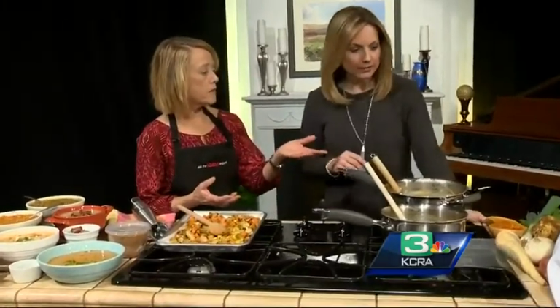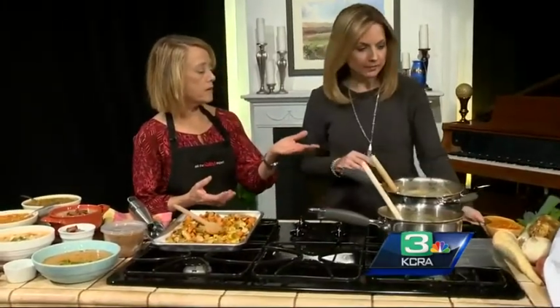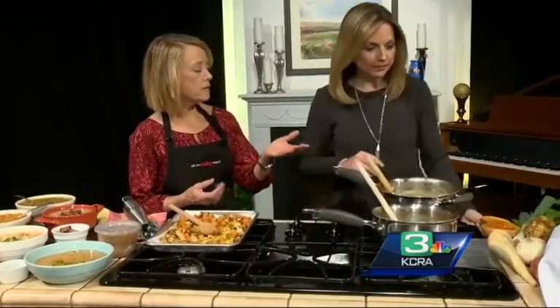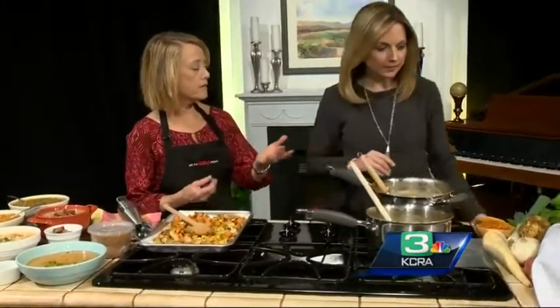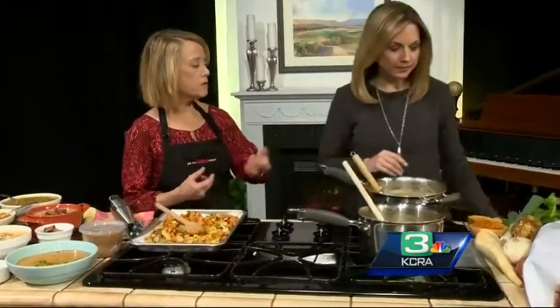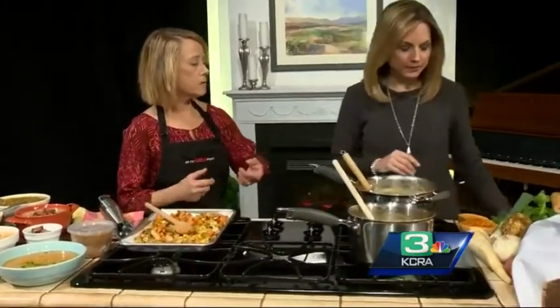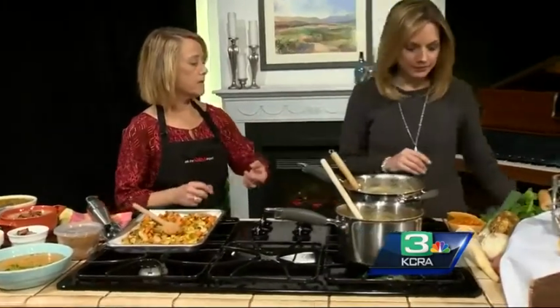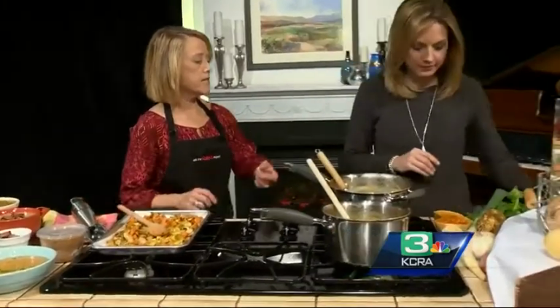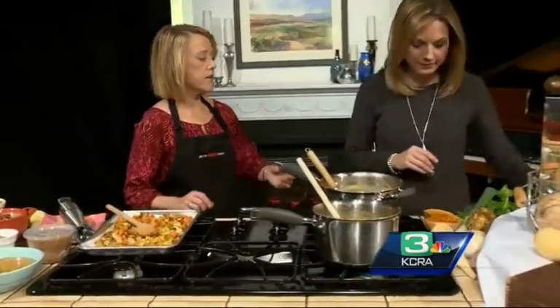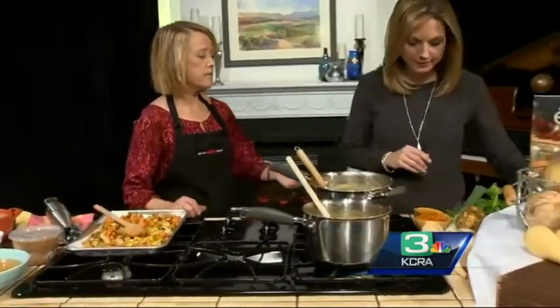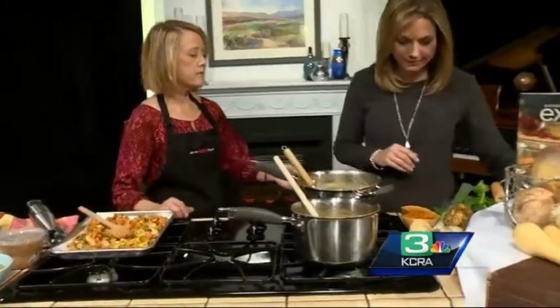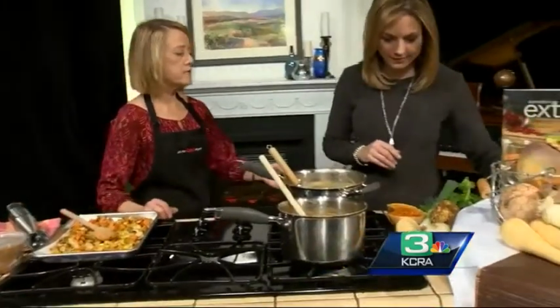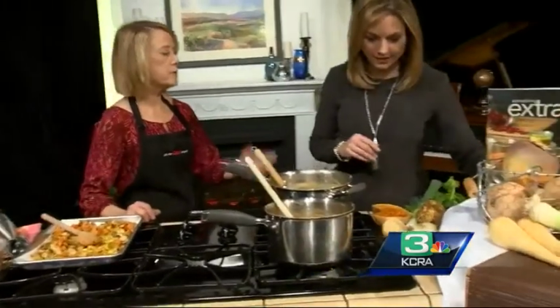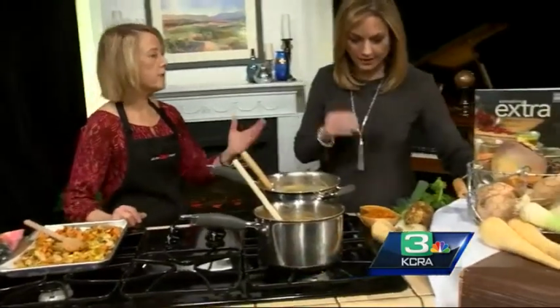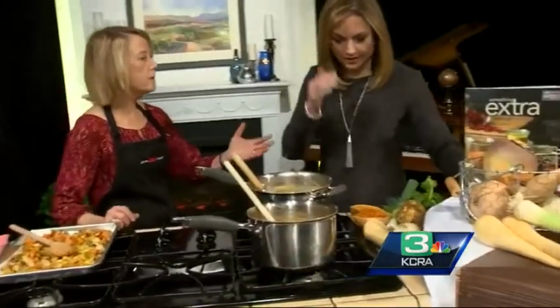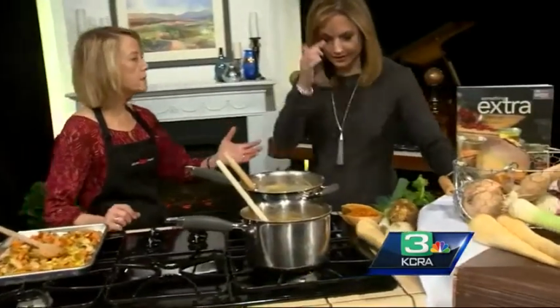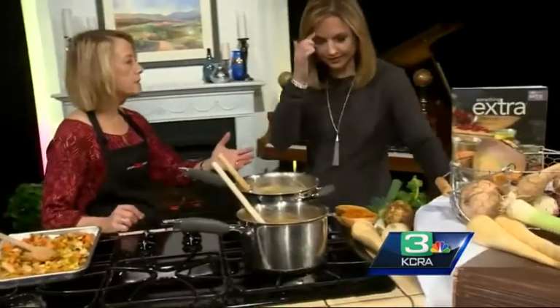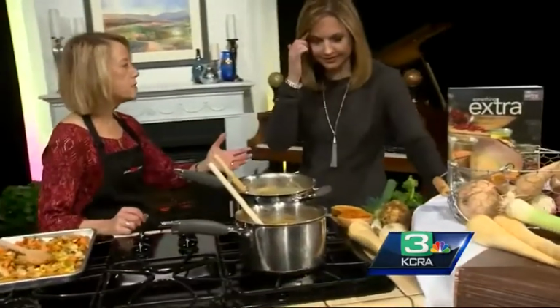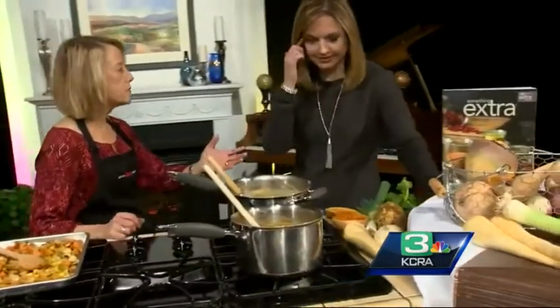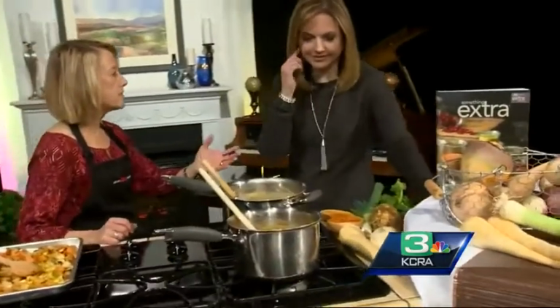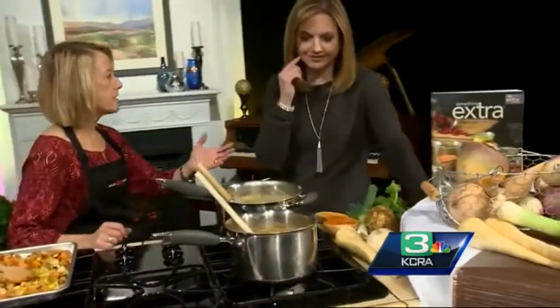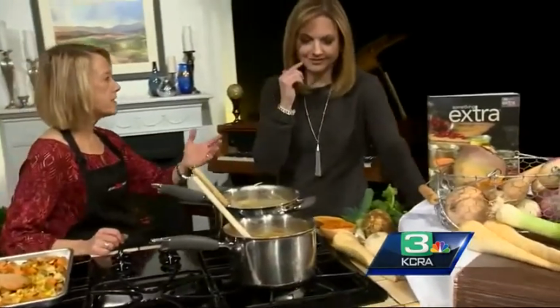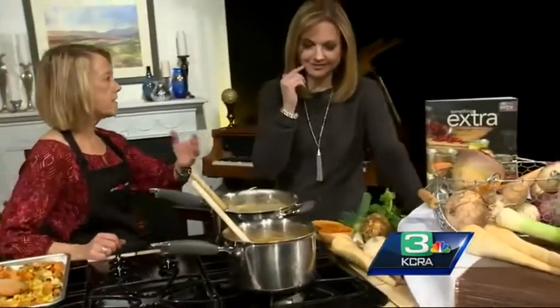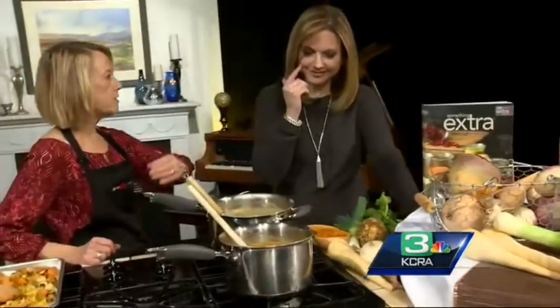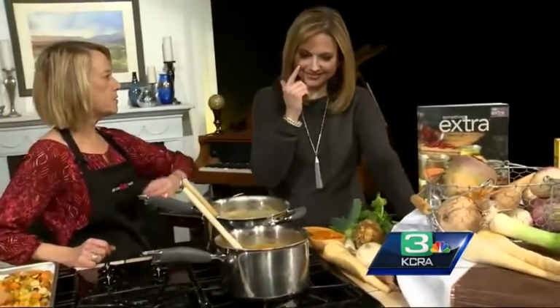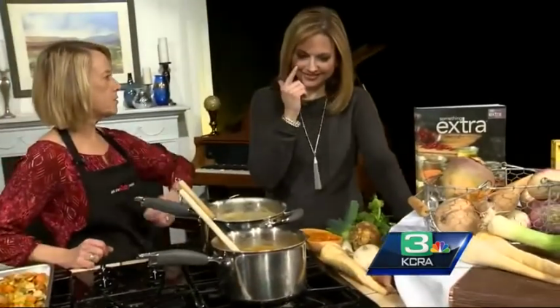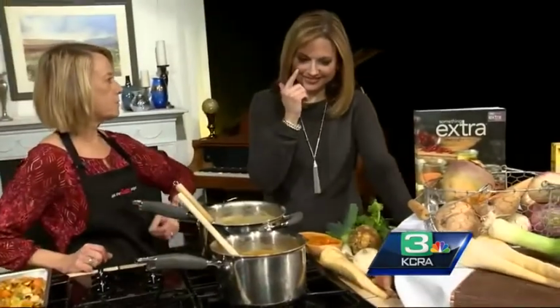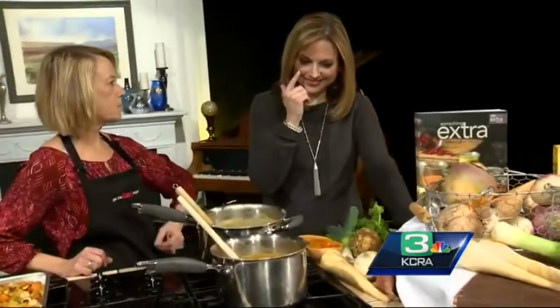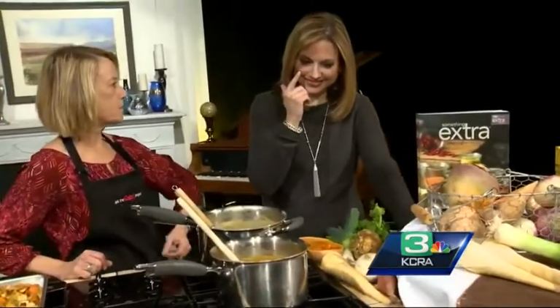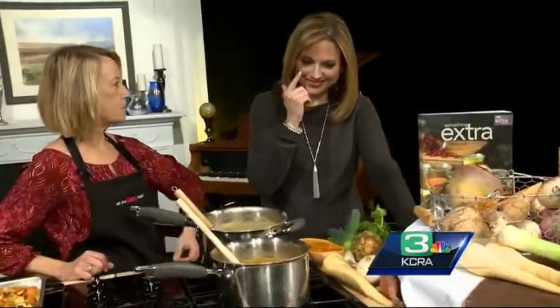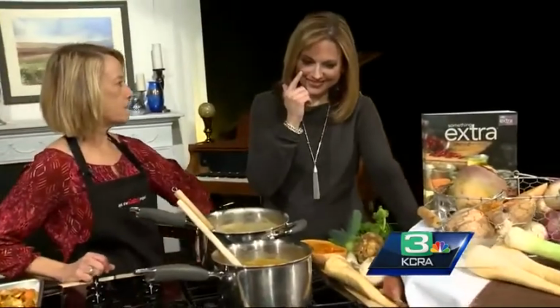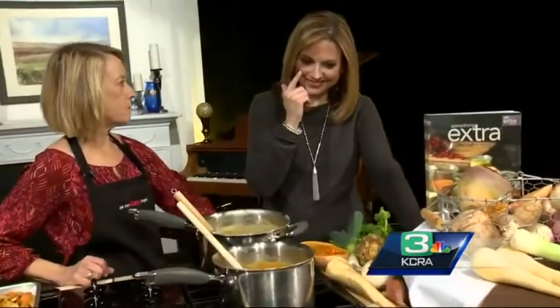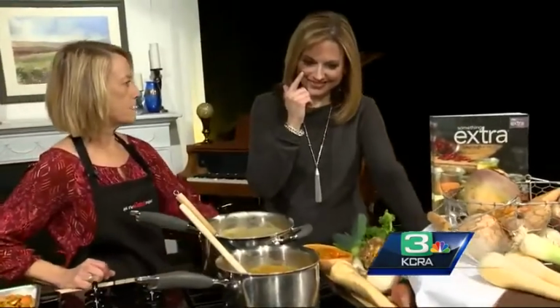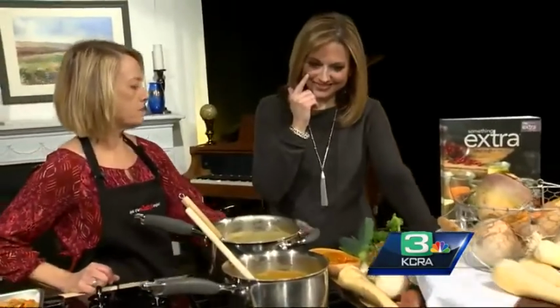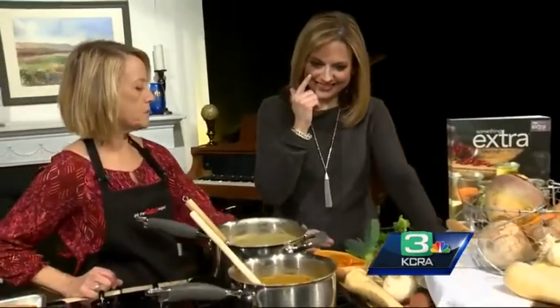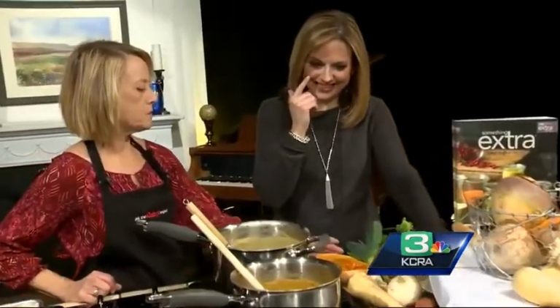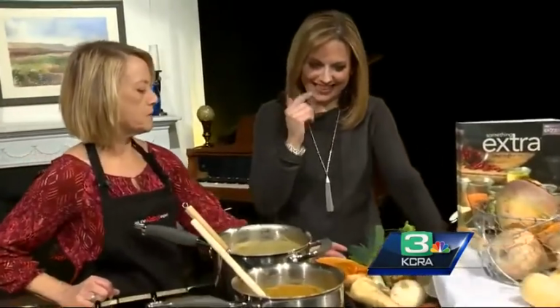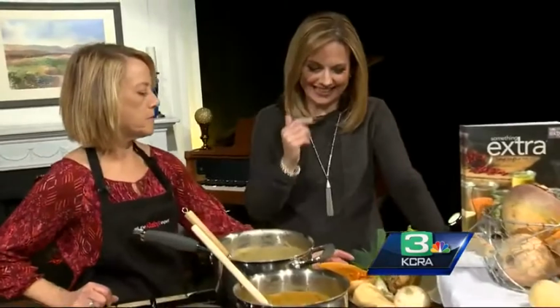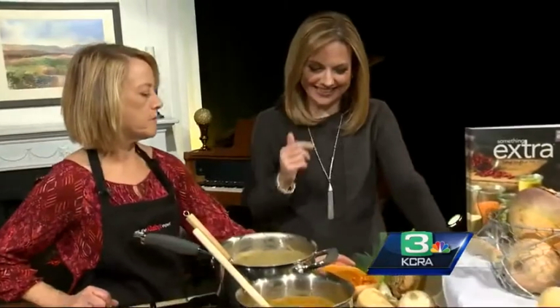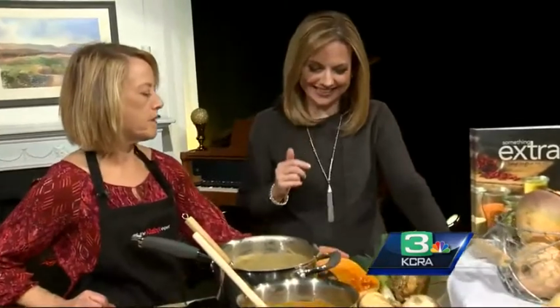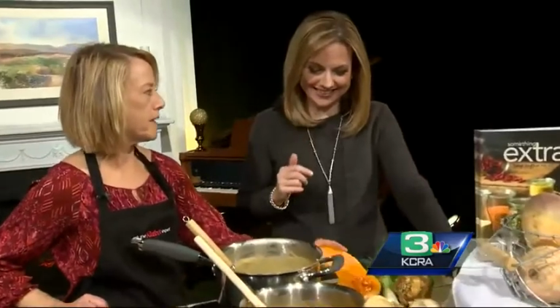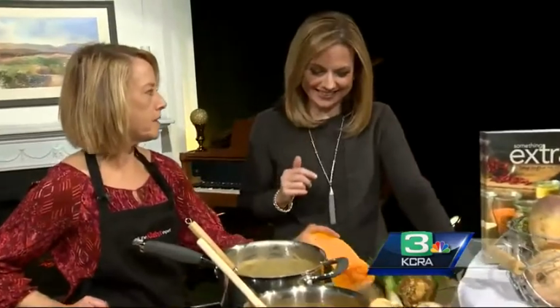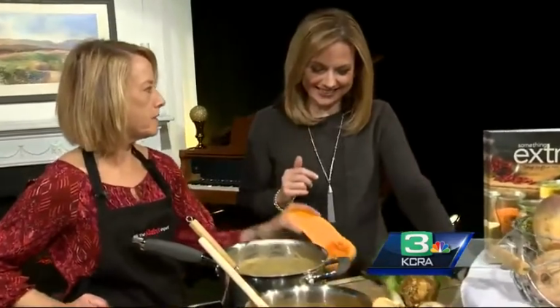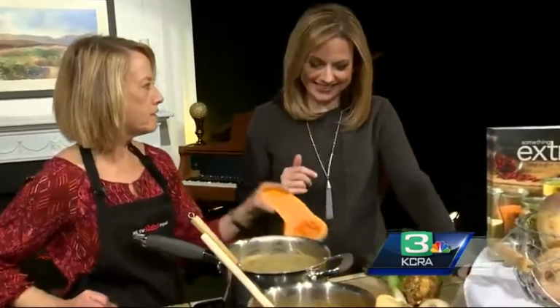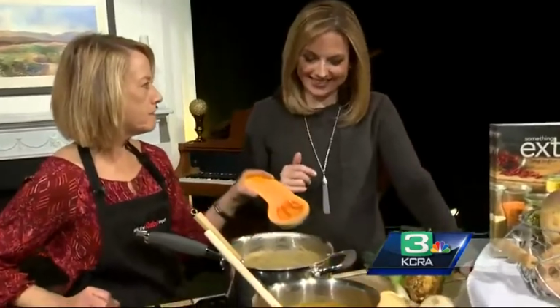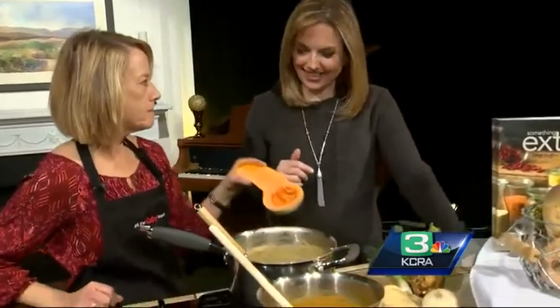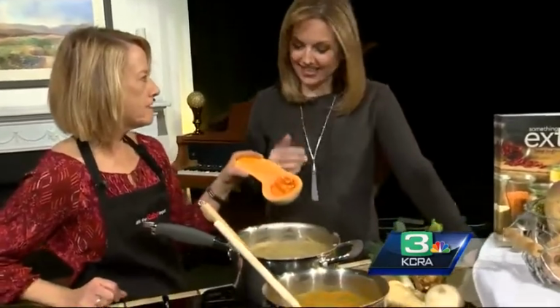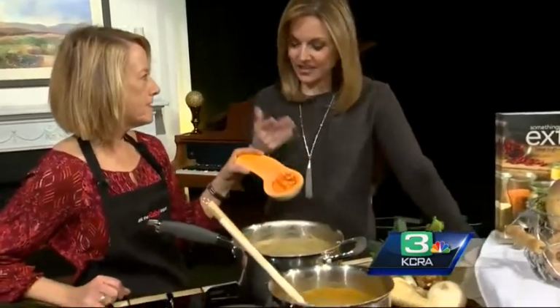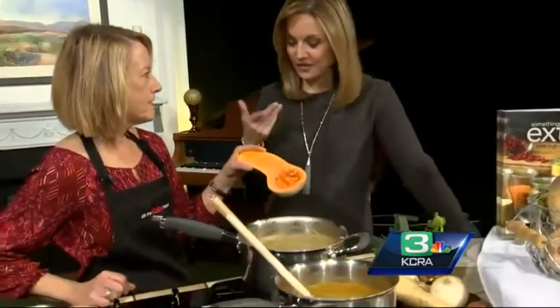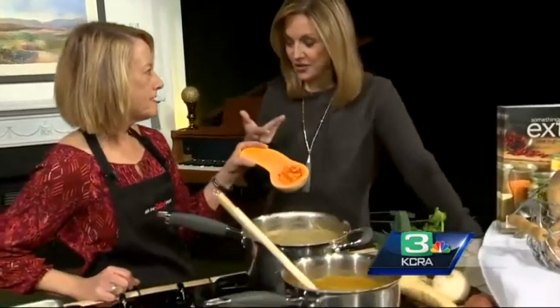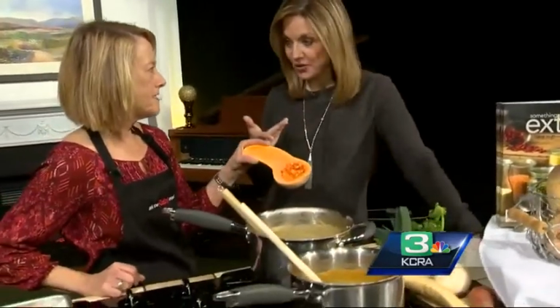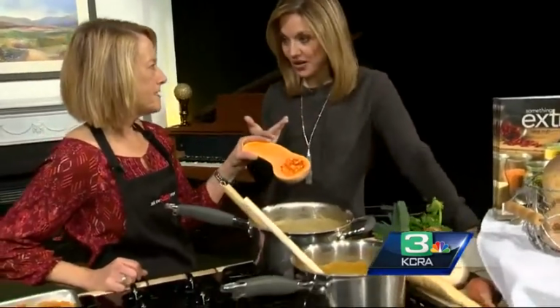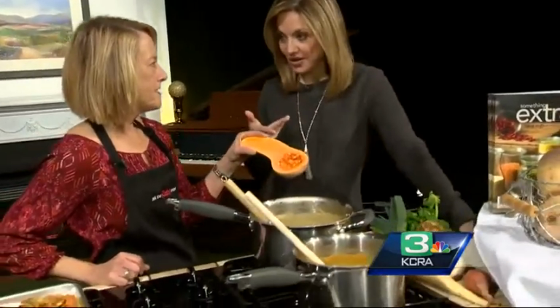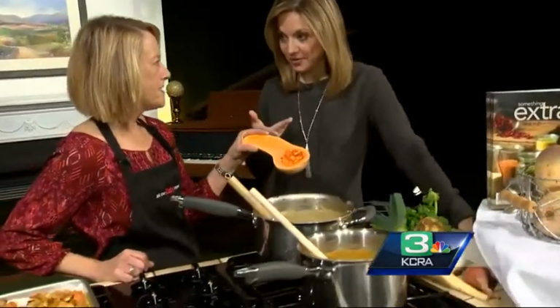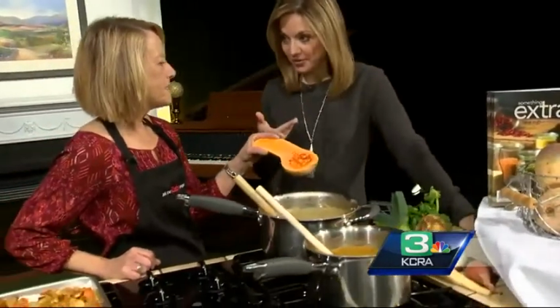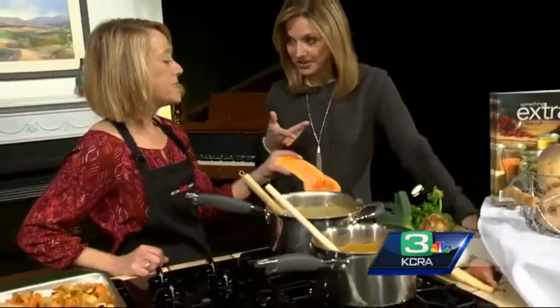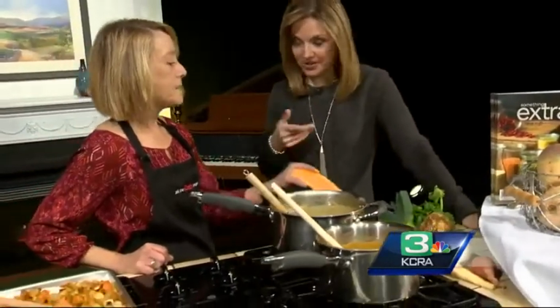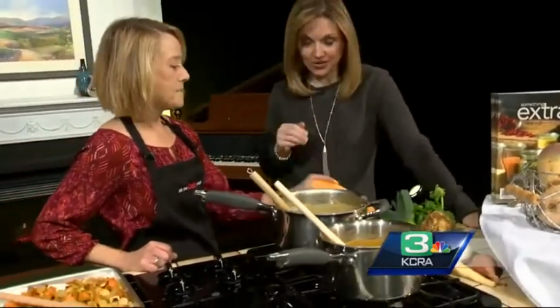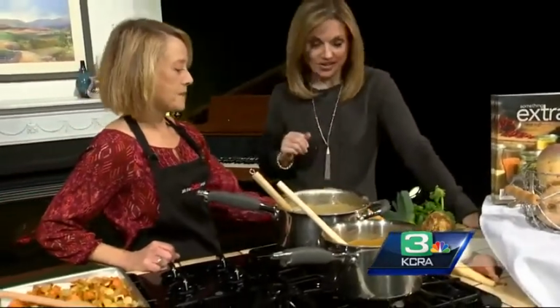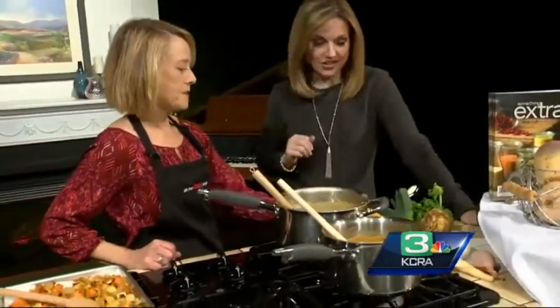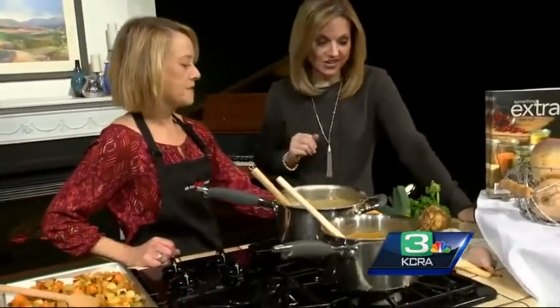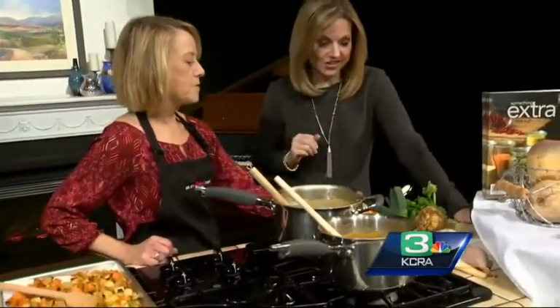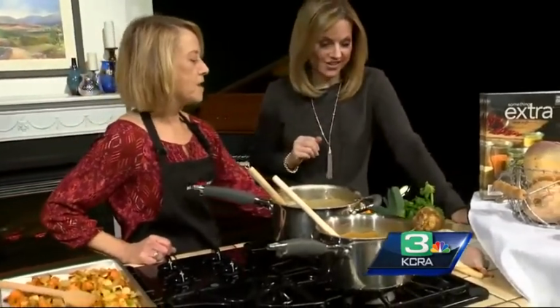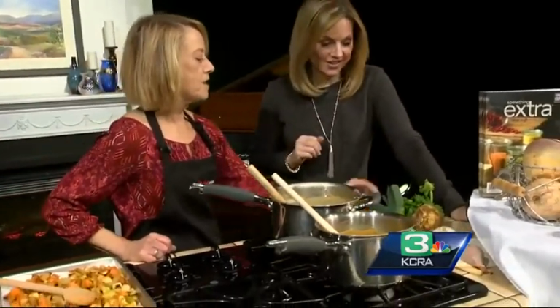I'll give you a quick test — you probably do well, because I think you cook more than most people. So you have your squash — butternut squash.